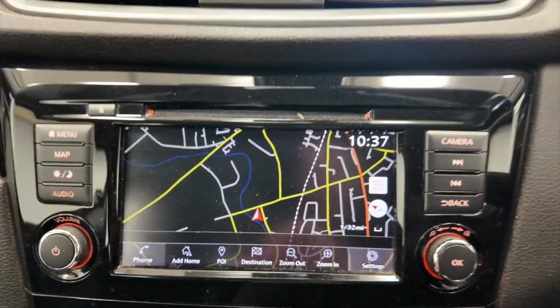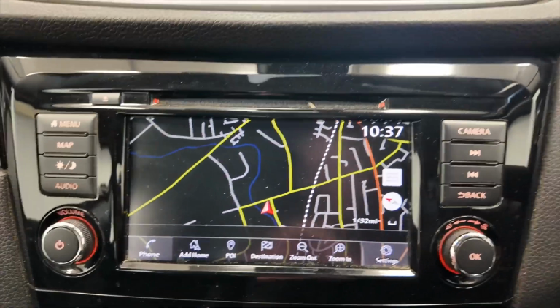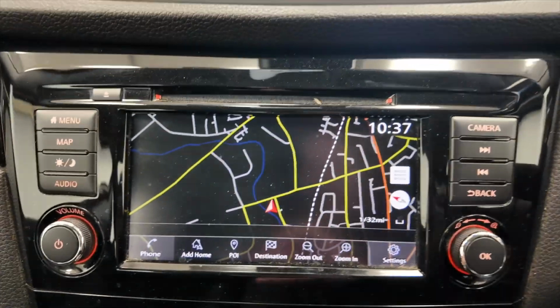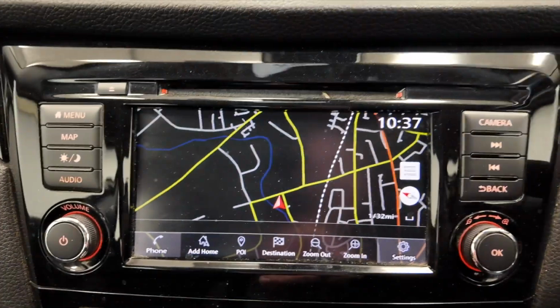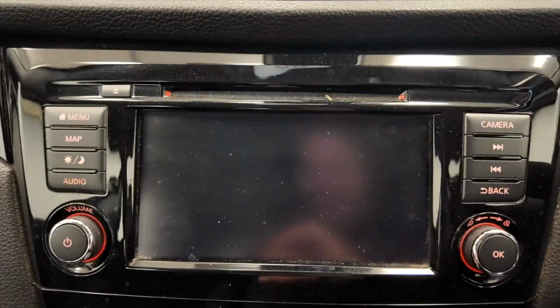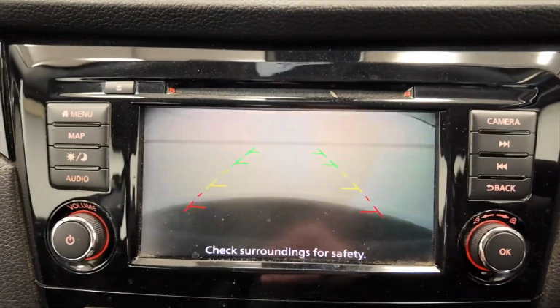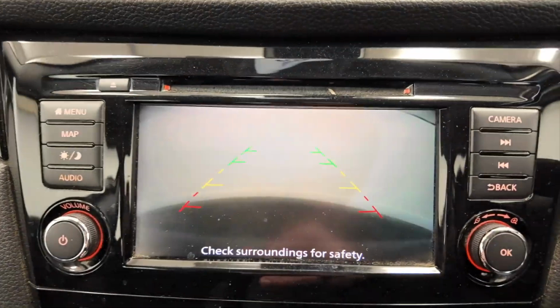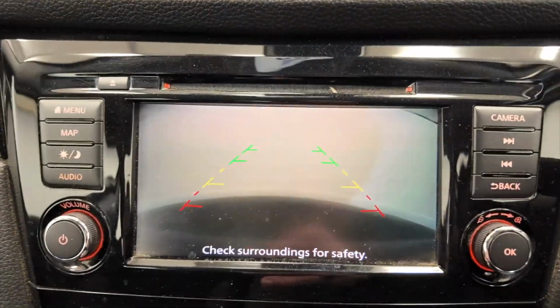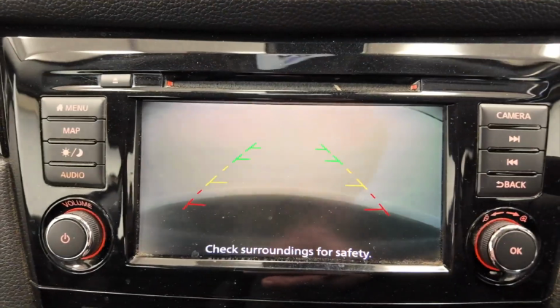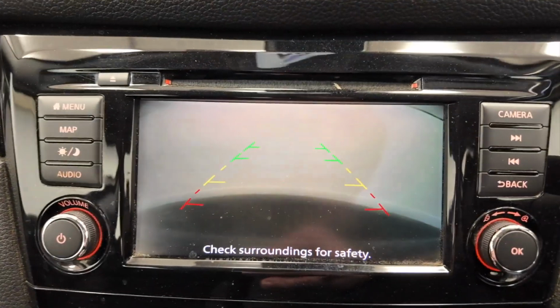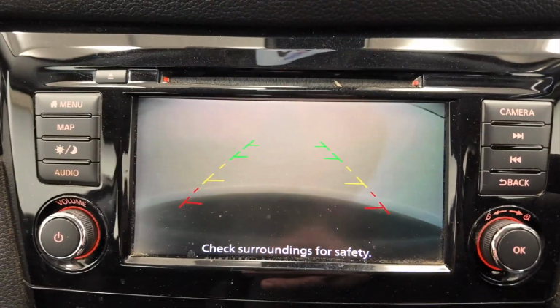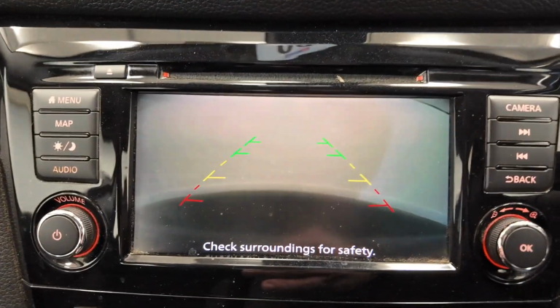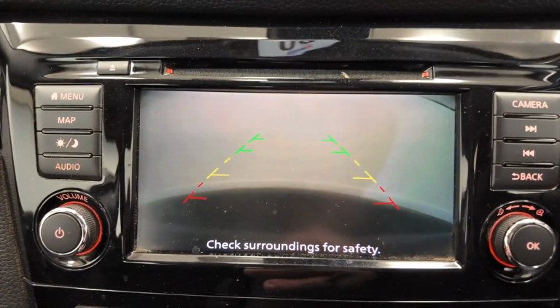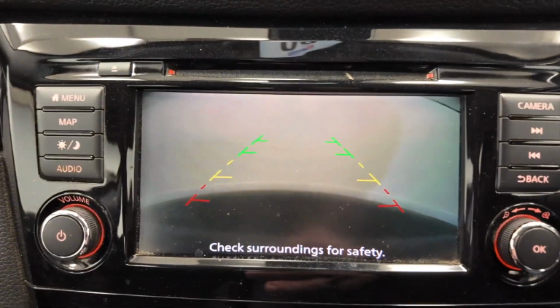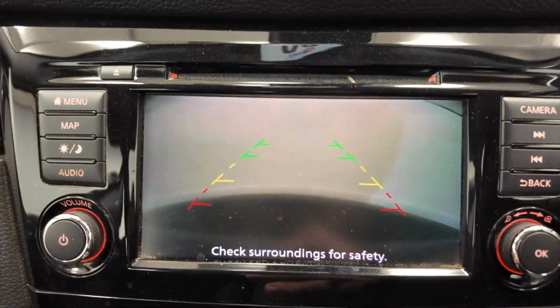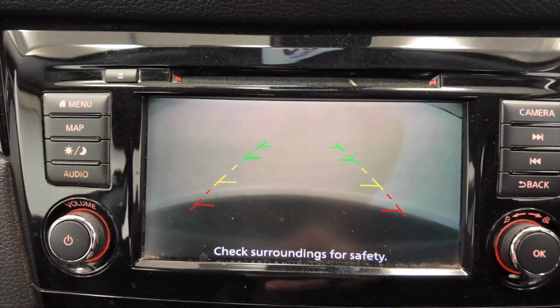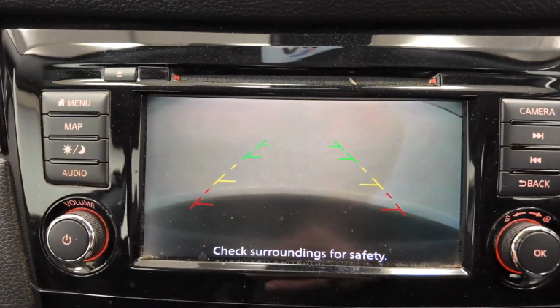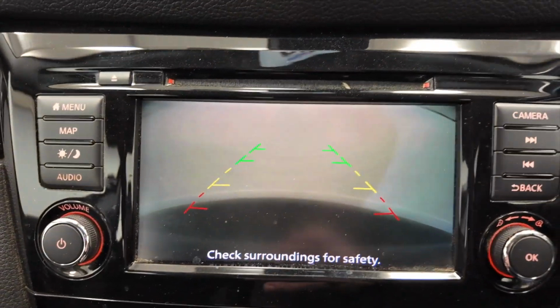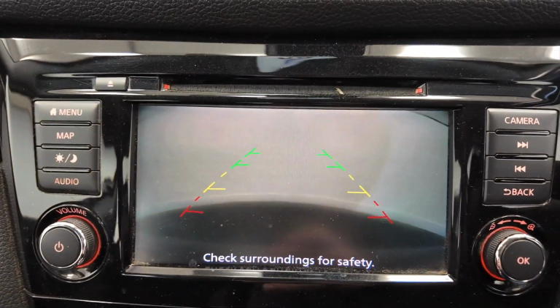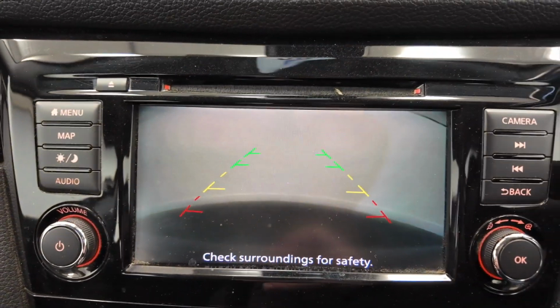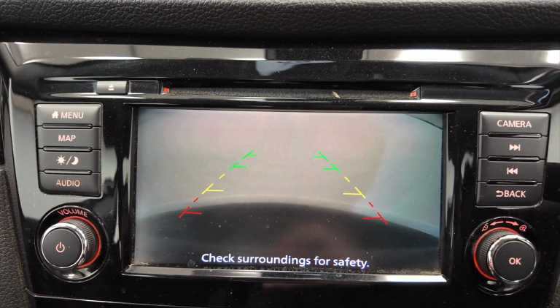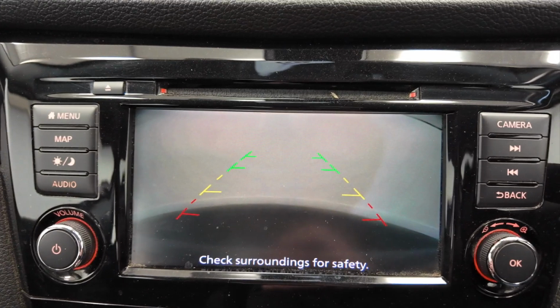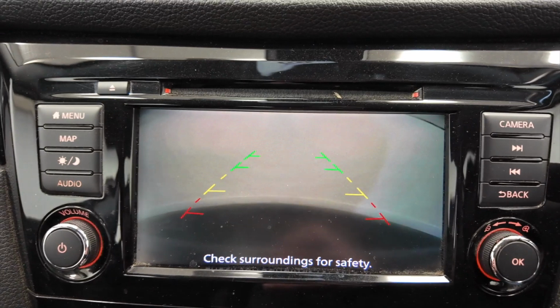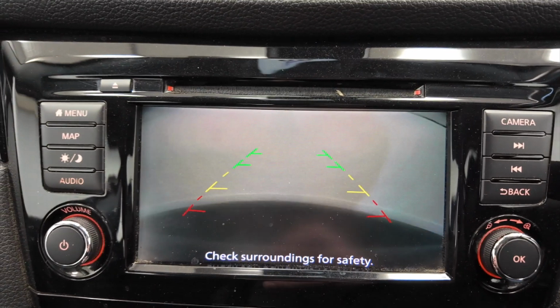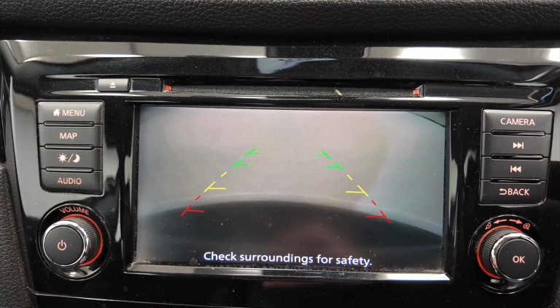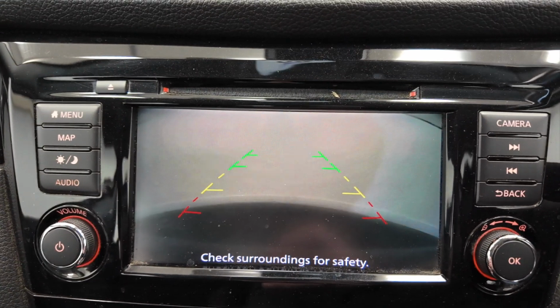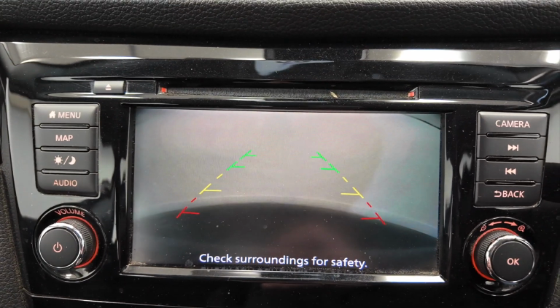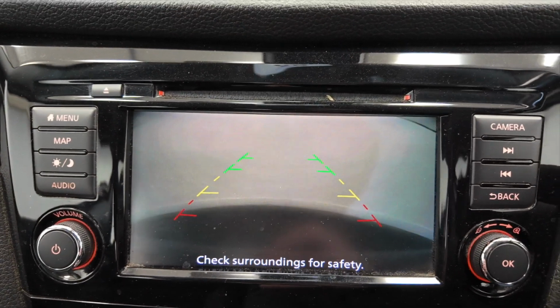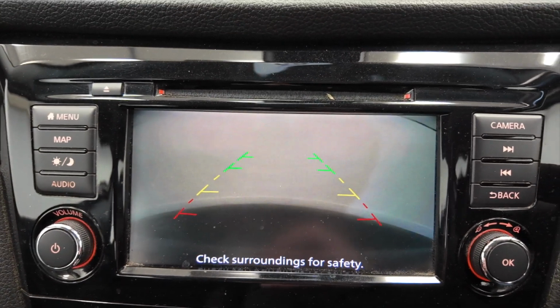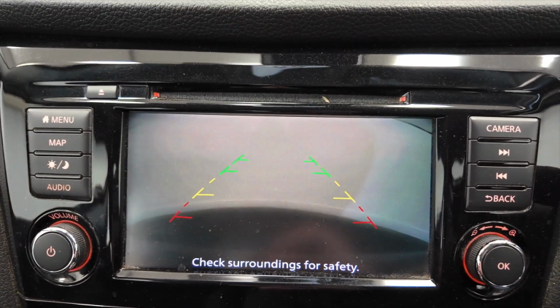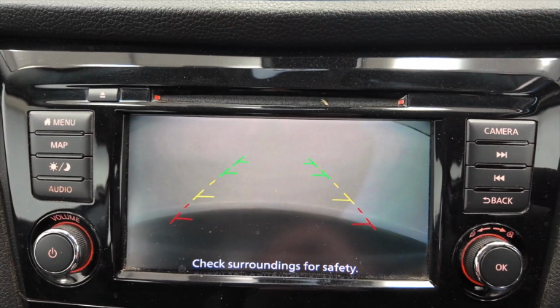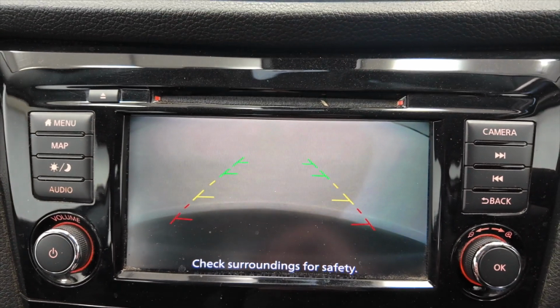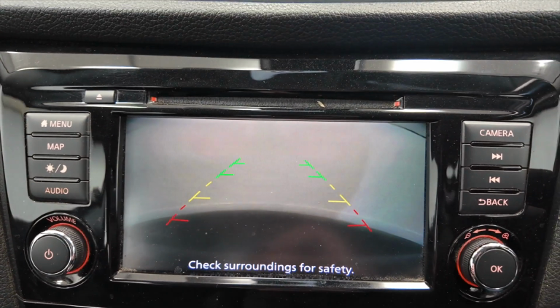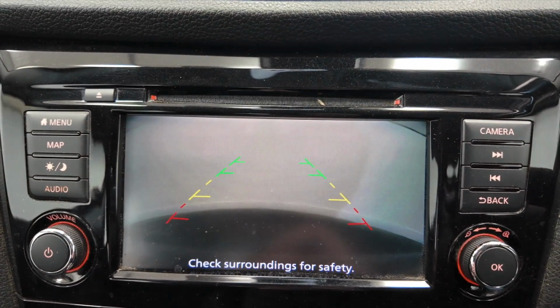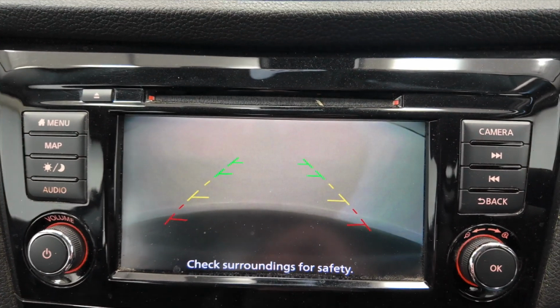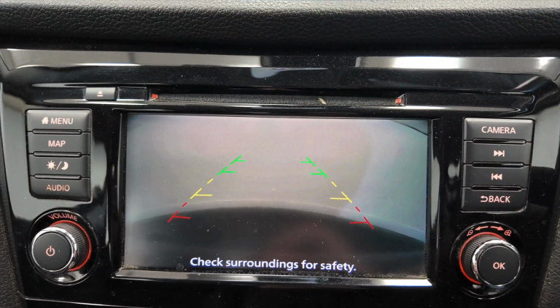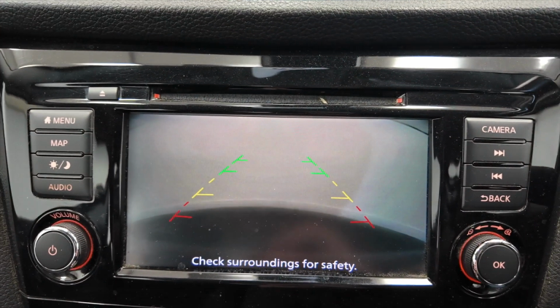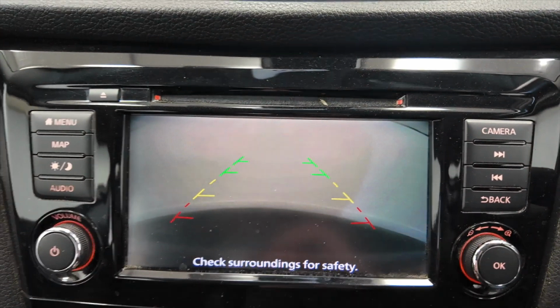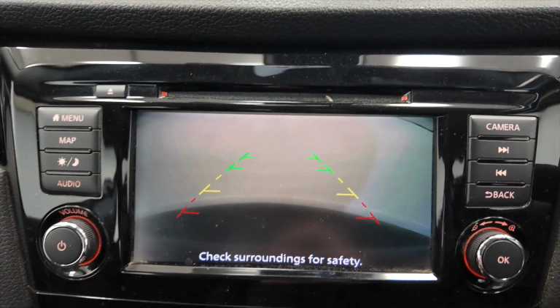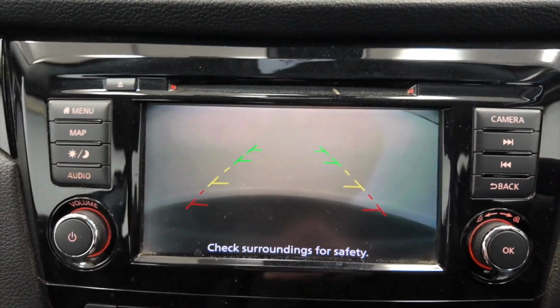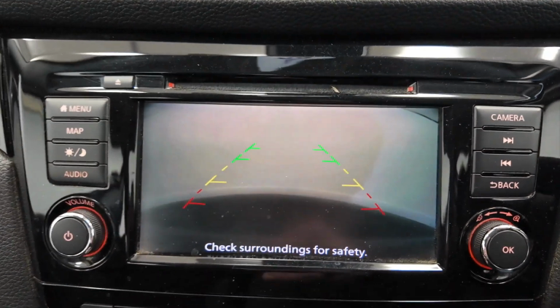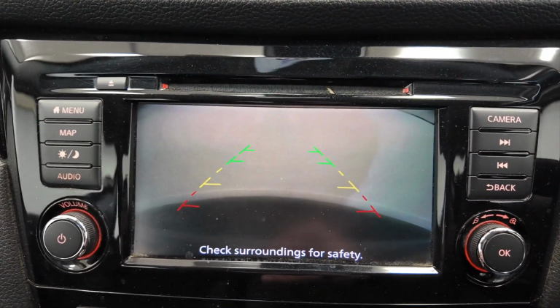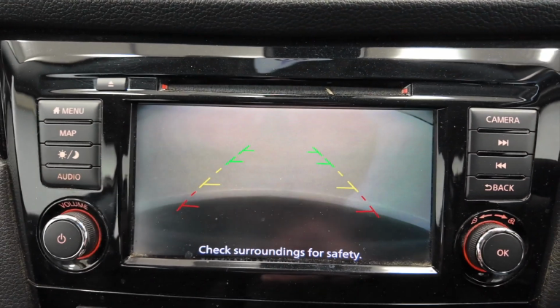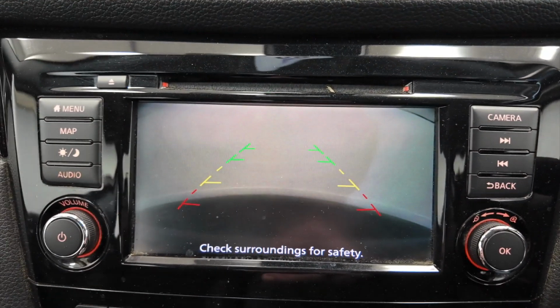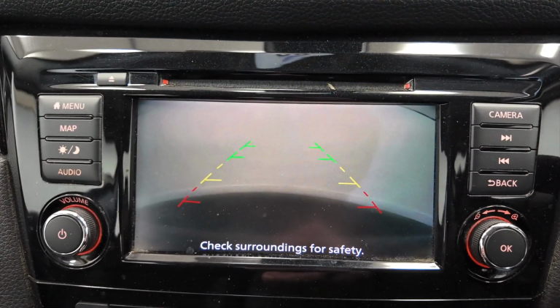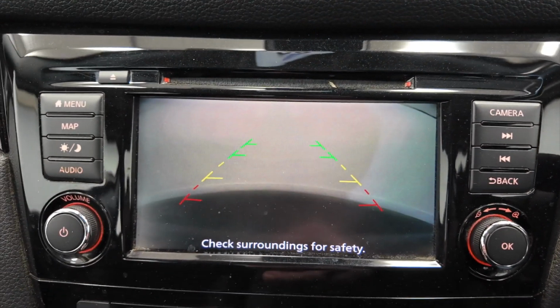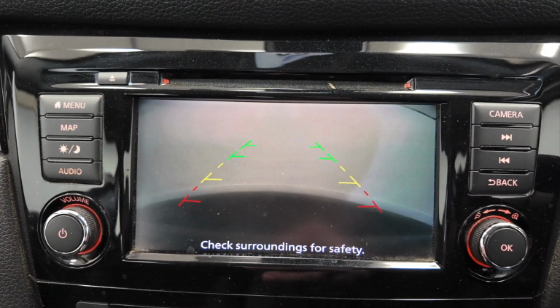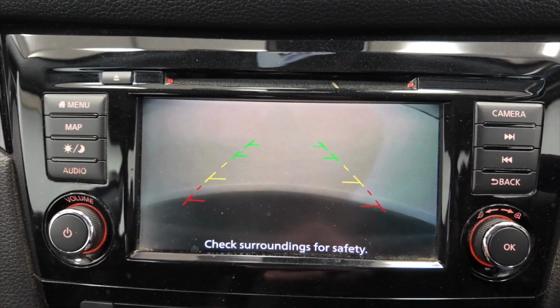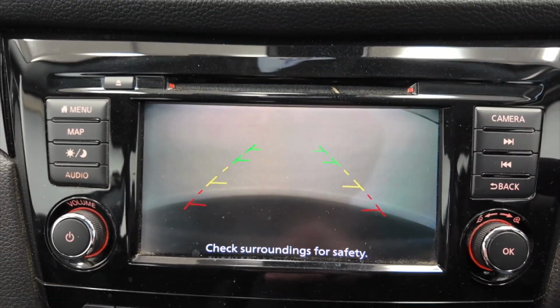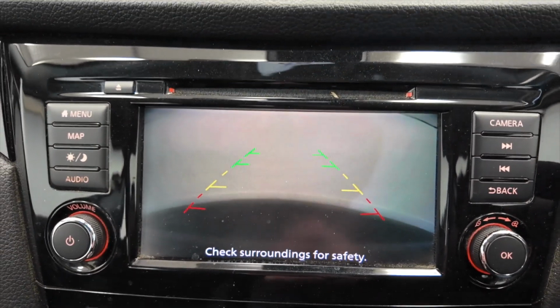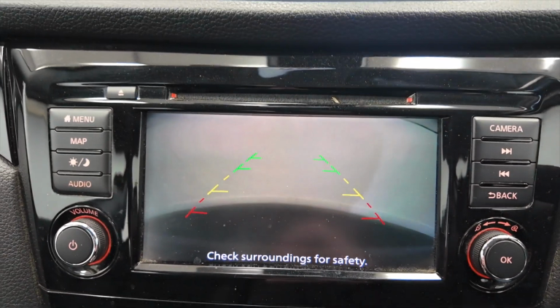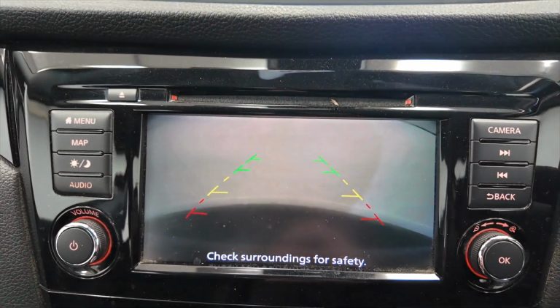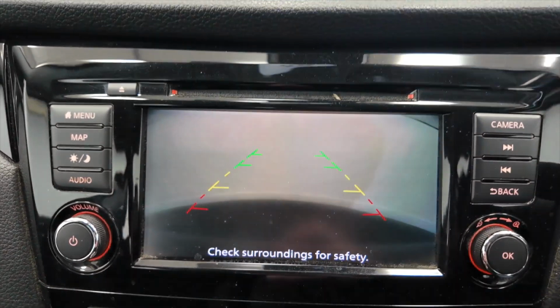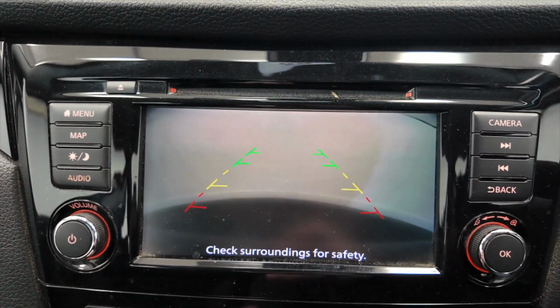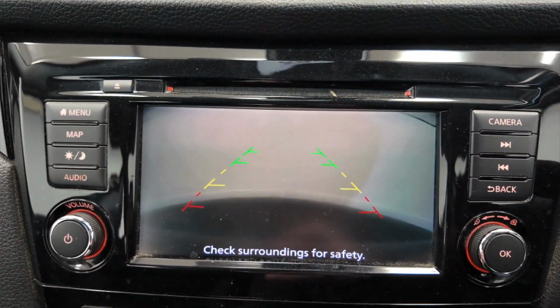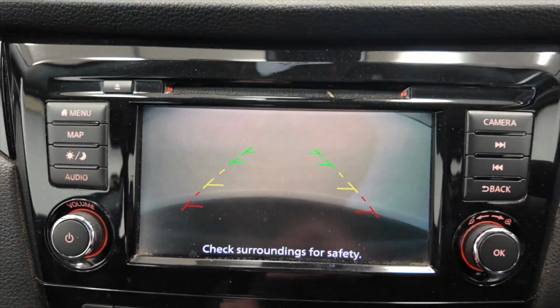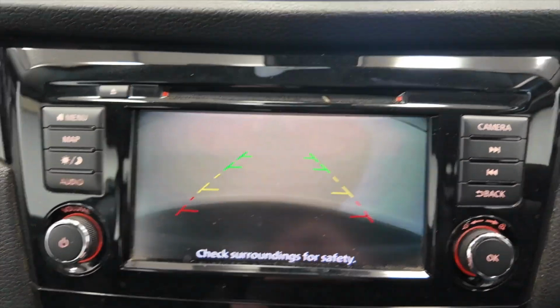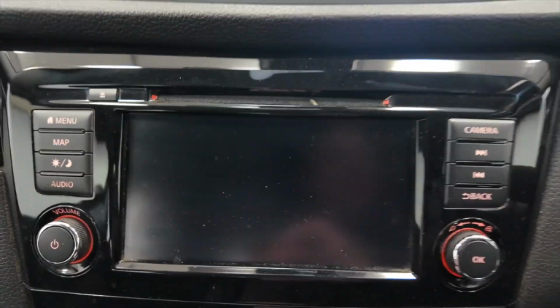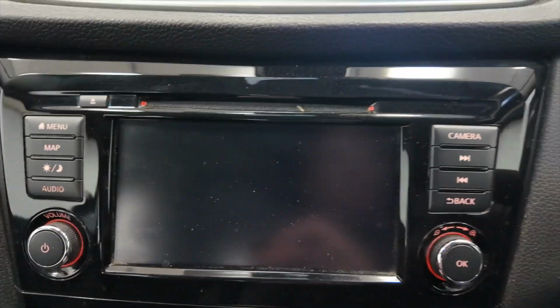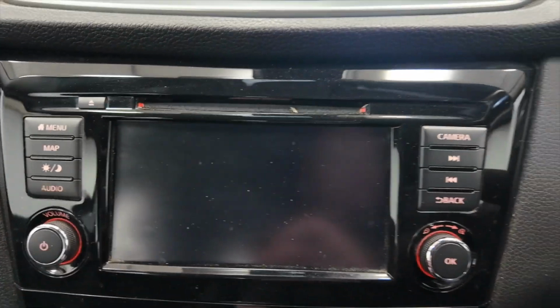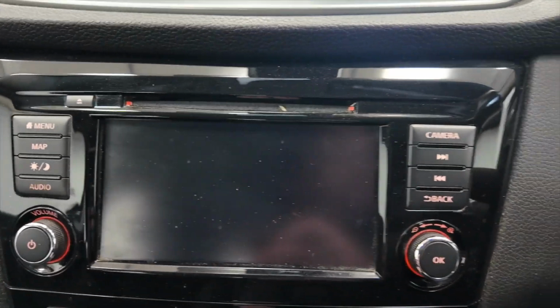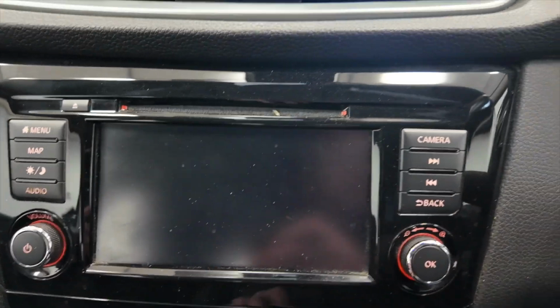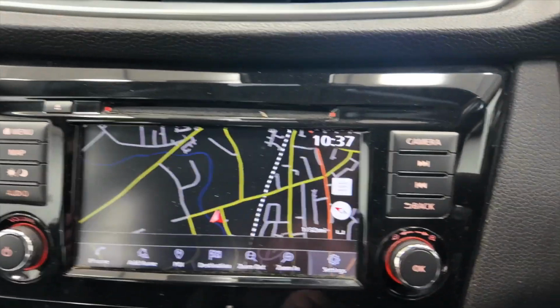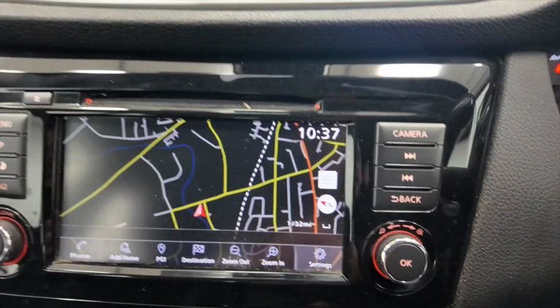Pop the car into reverse and you'll see you've got a reverse camera, as well as the parking sensors that you can hear bleeping away in the background.